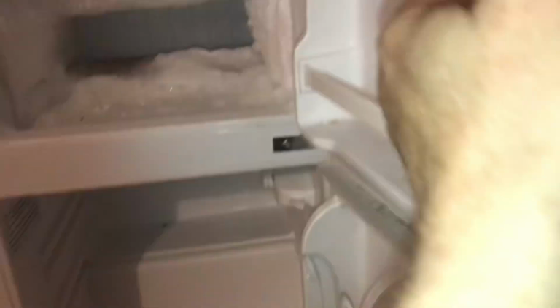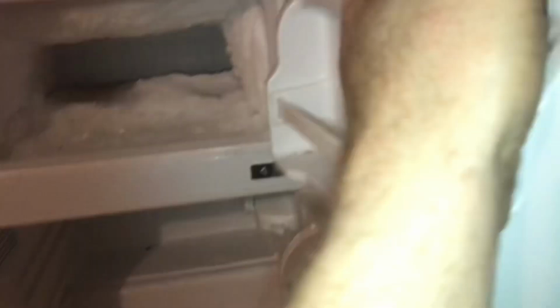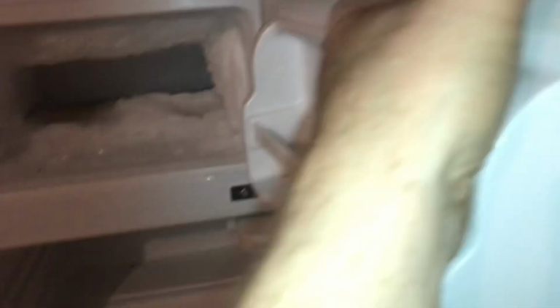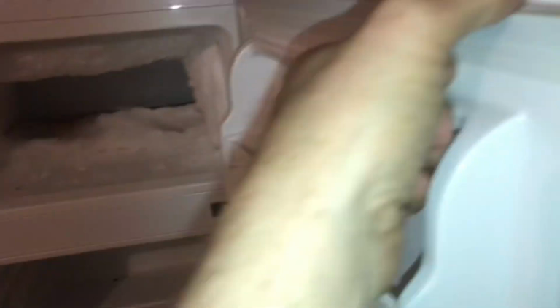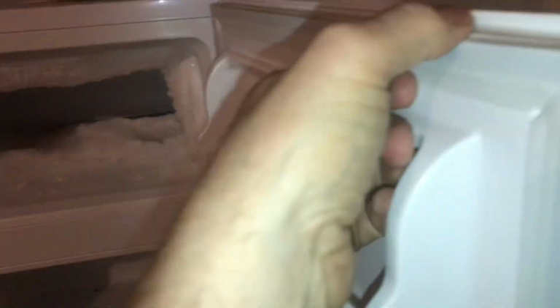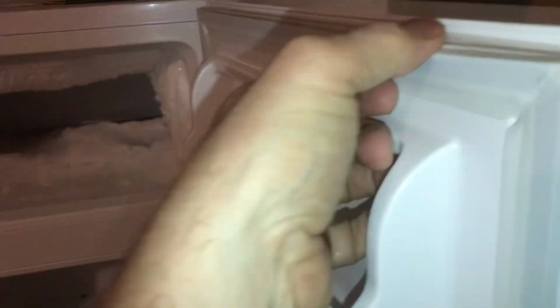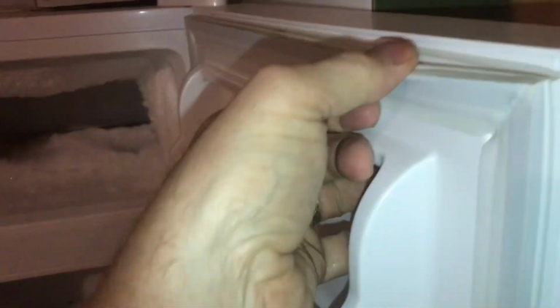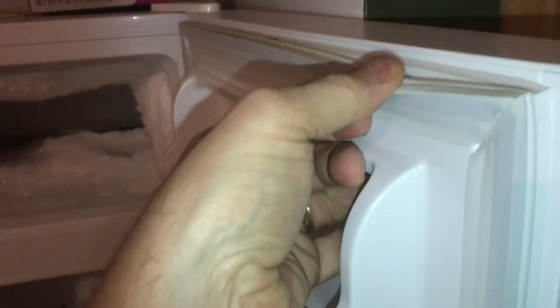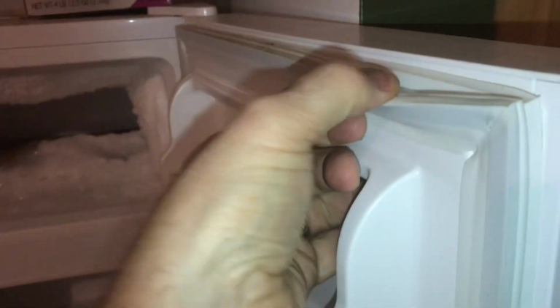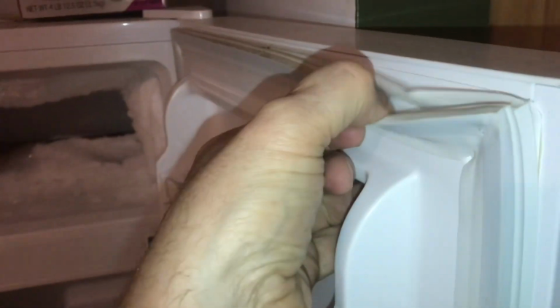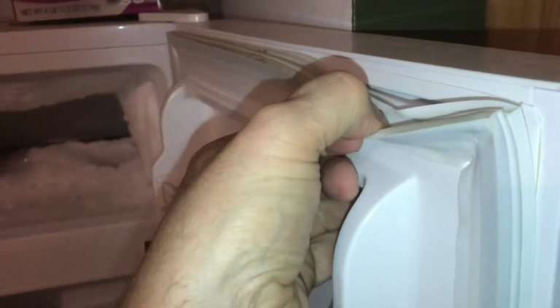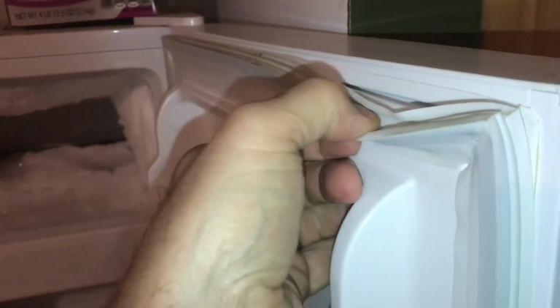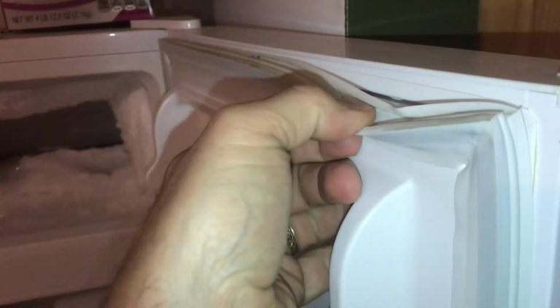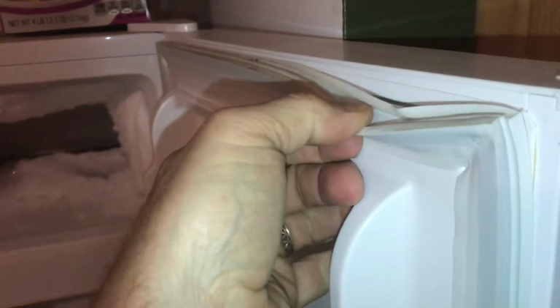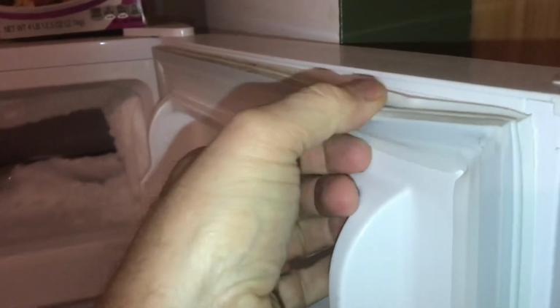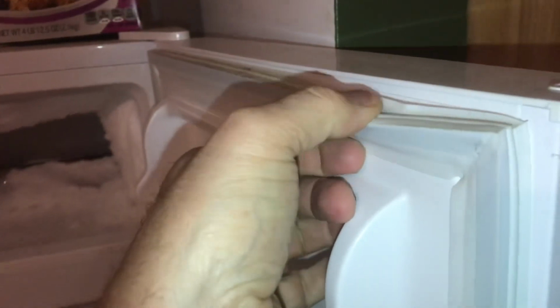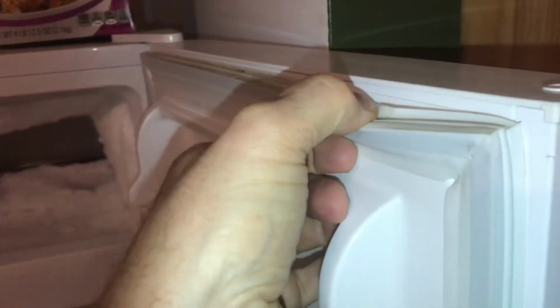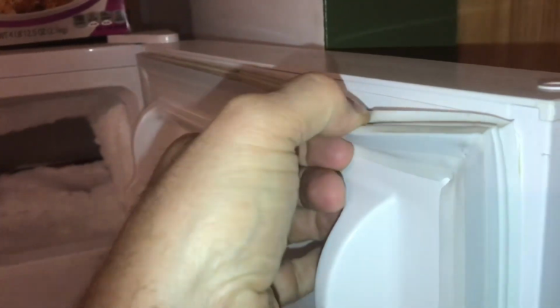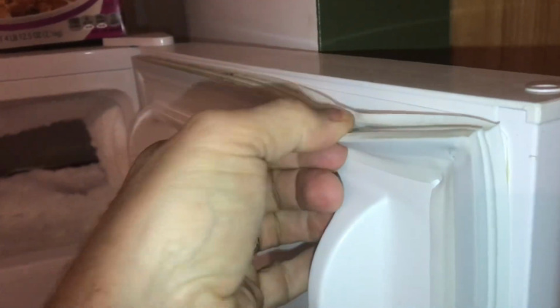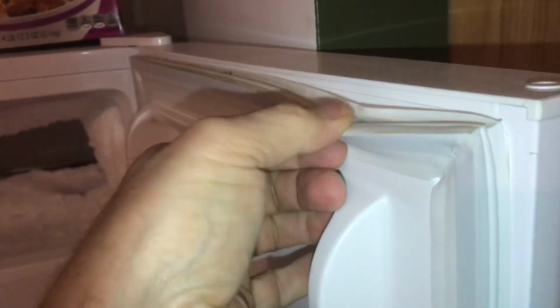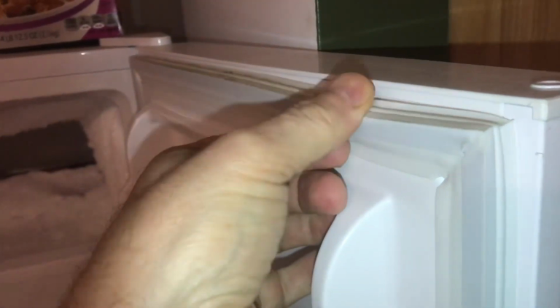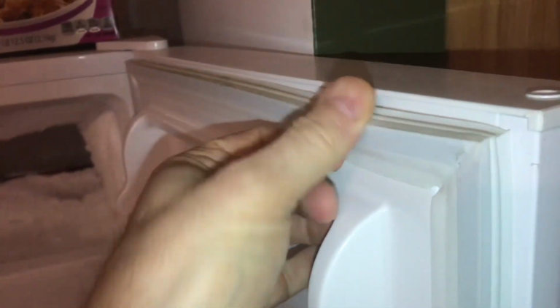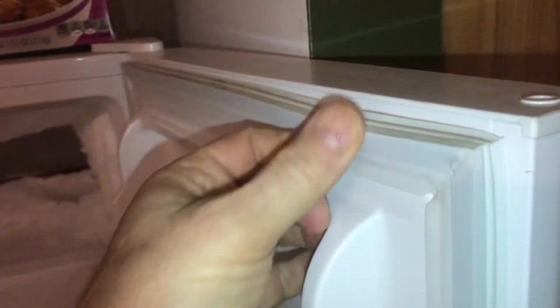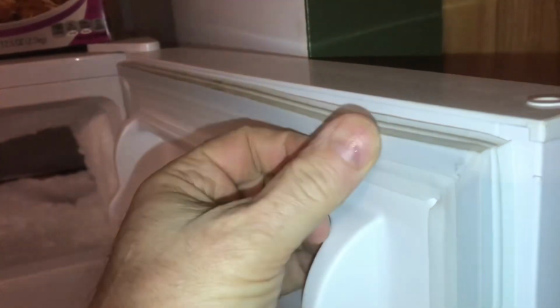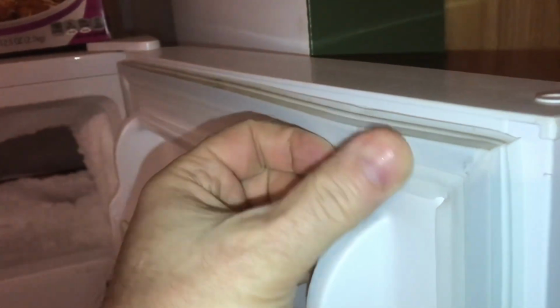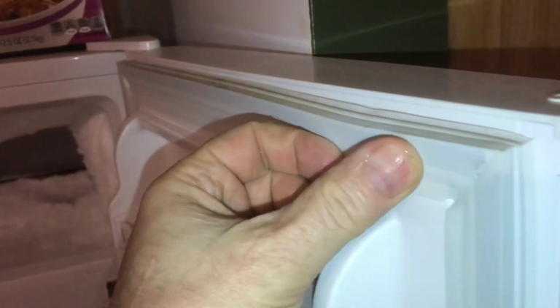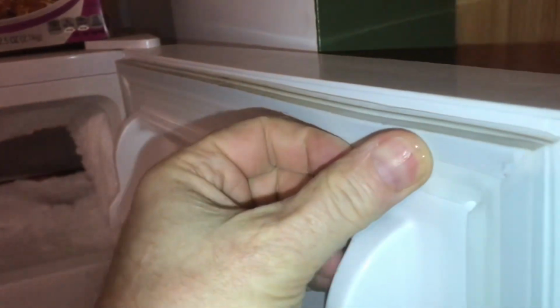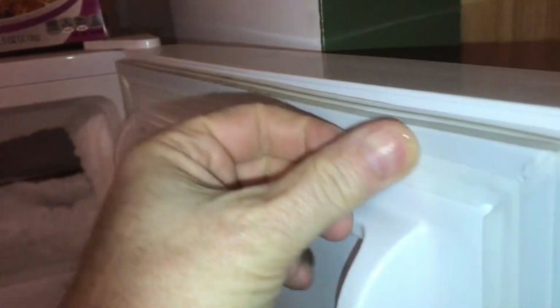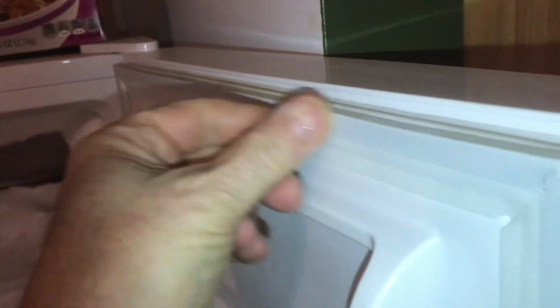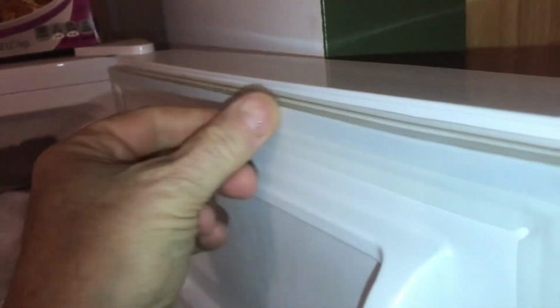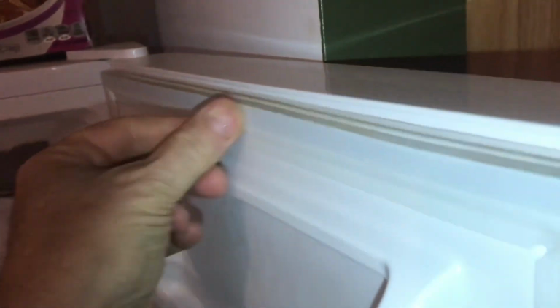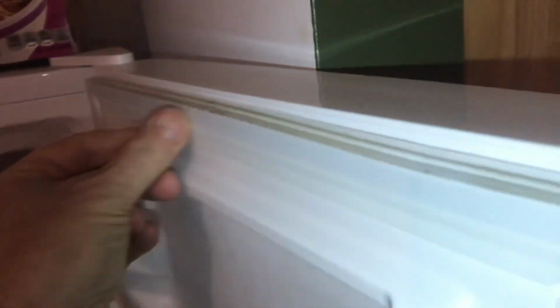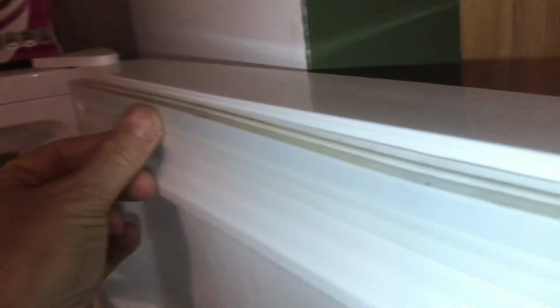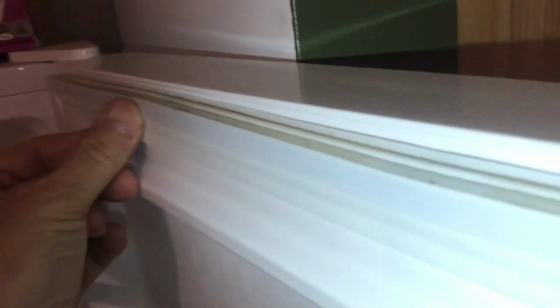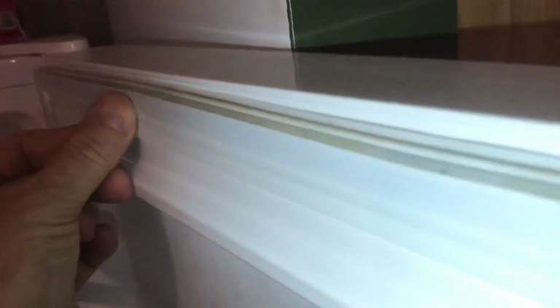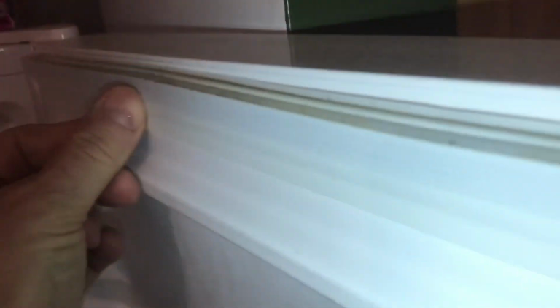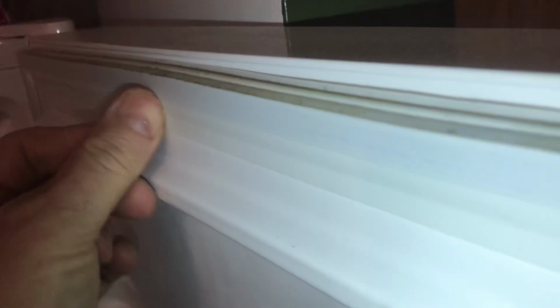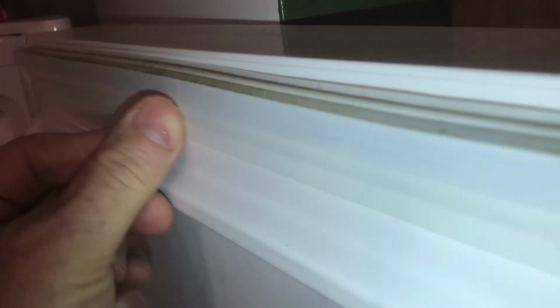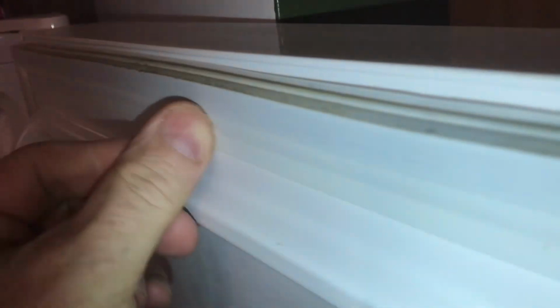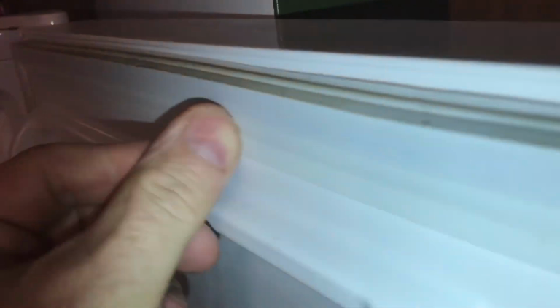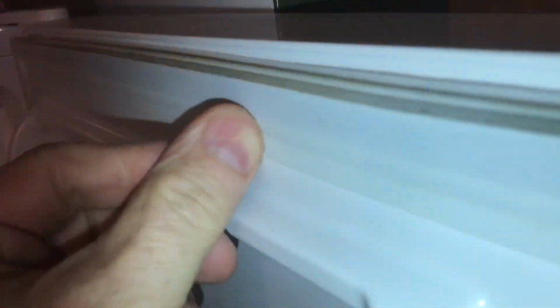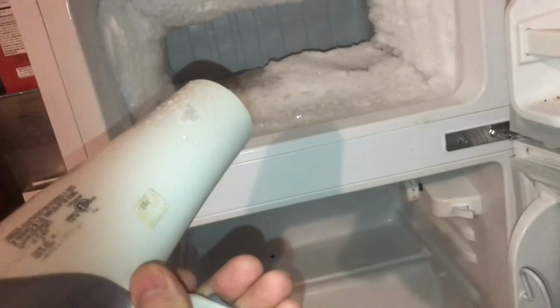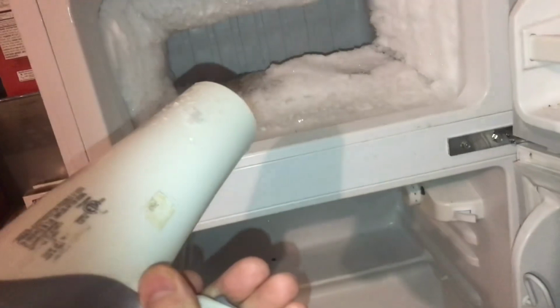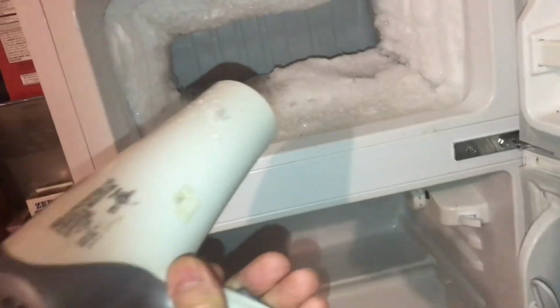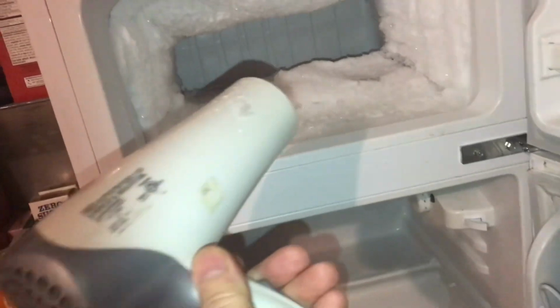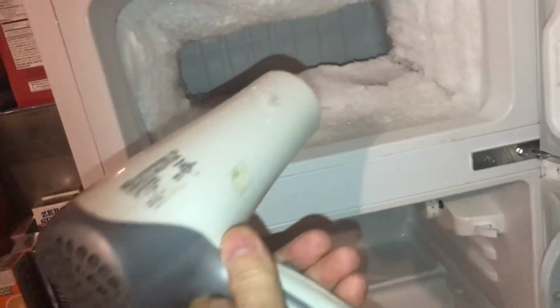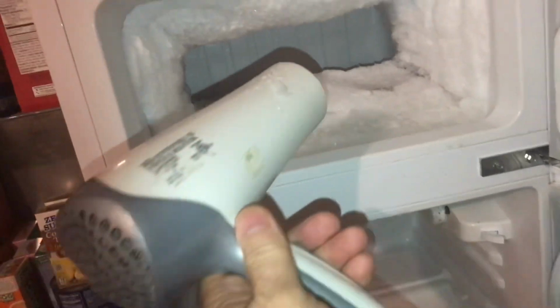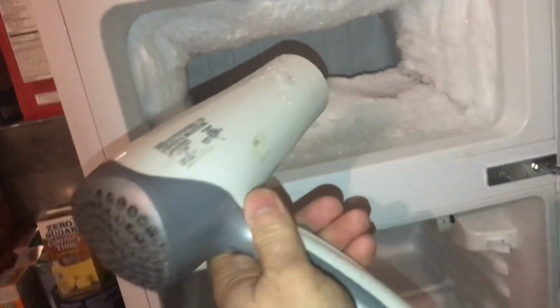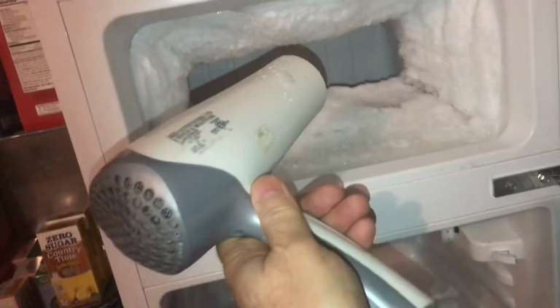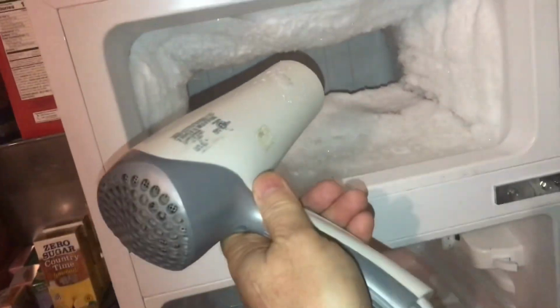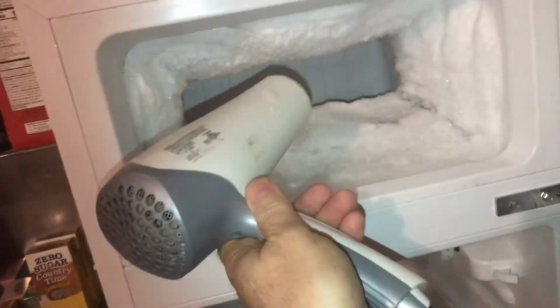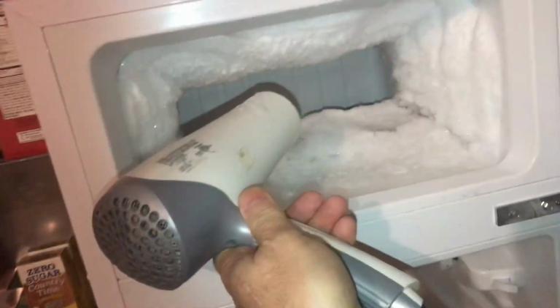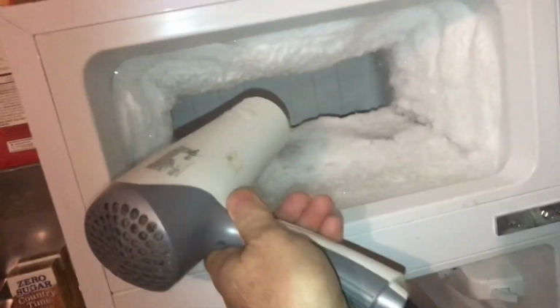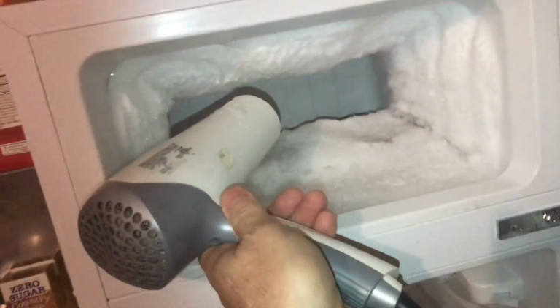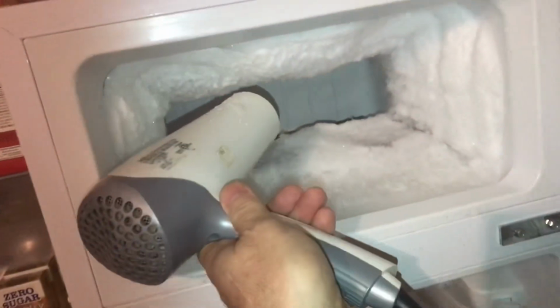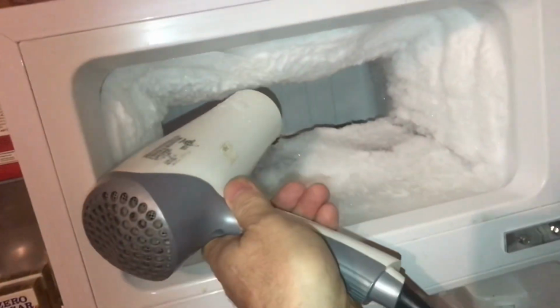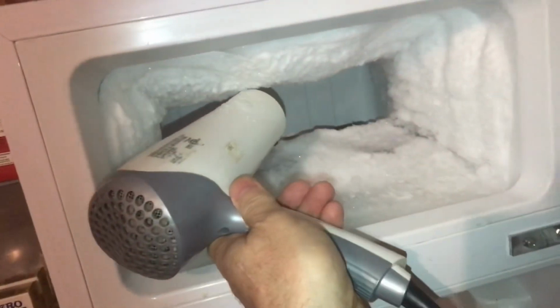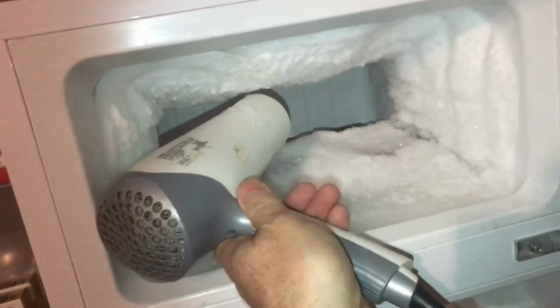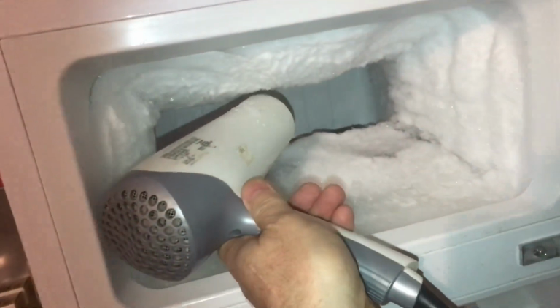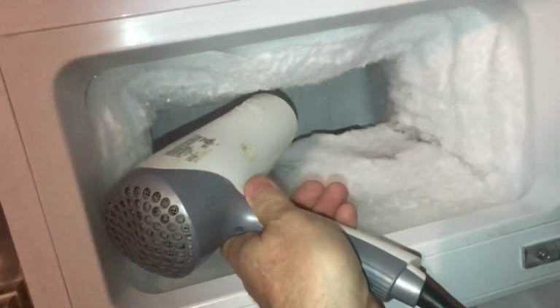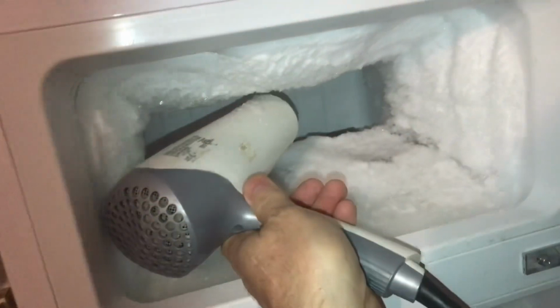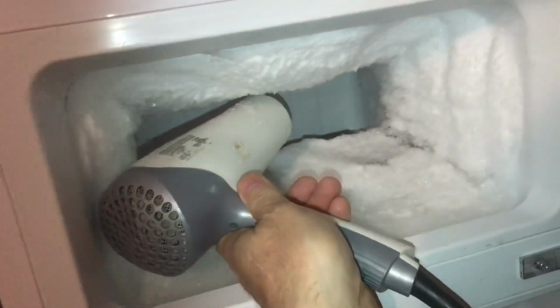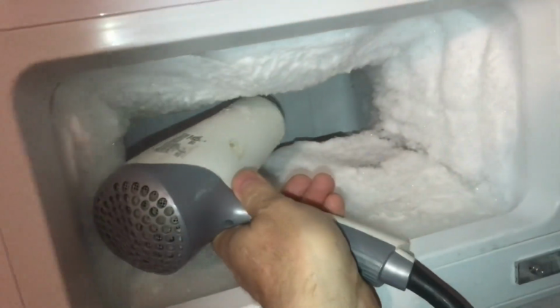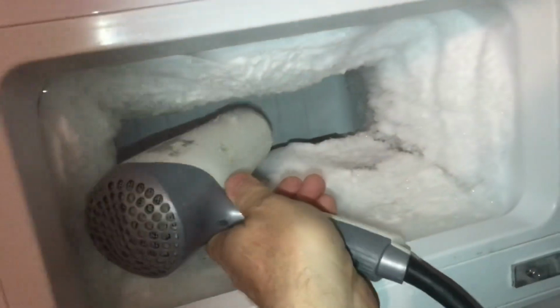This will need to be cleaned really well, especially the gaskets. That'll help it seal better. We'll set a hairdryer in there to speed things up.